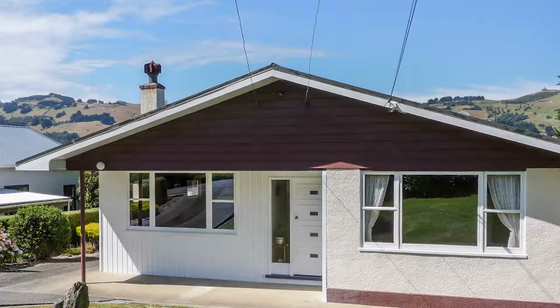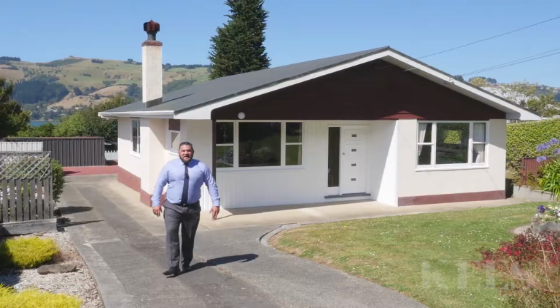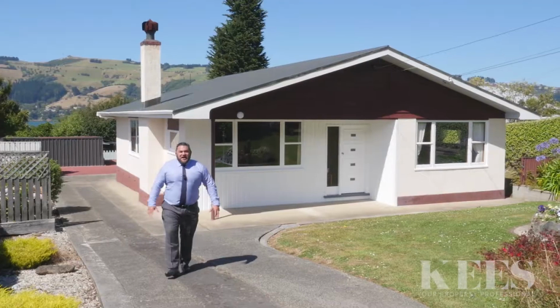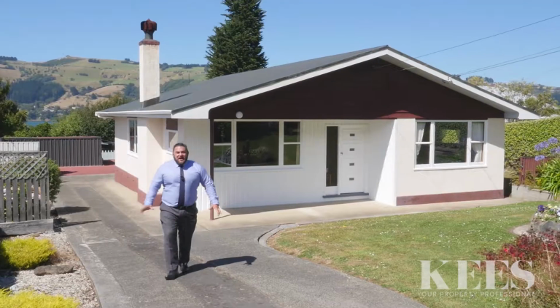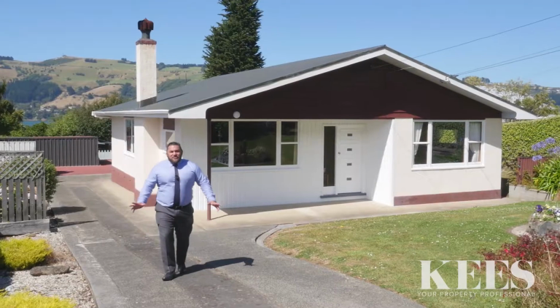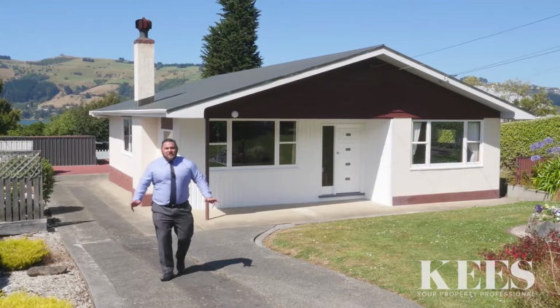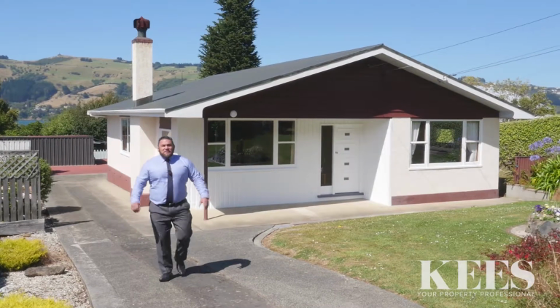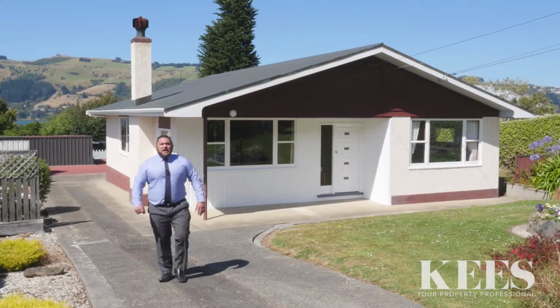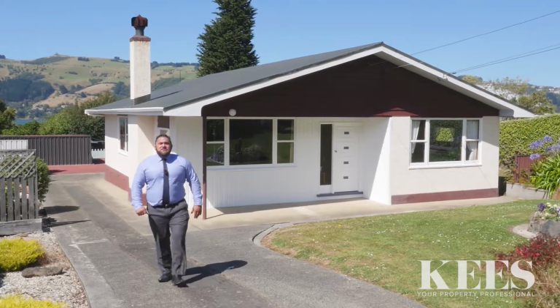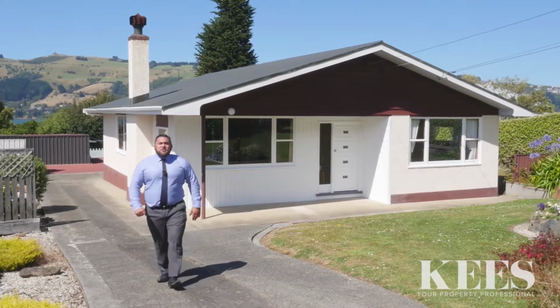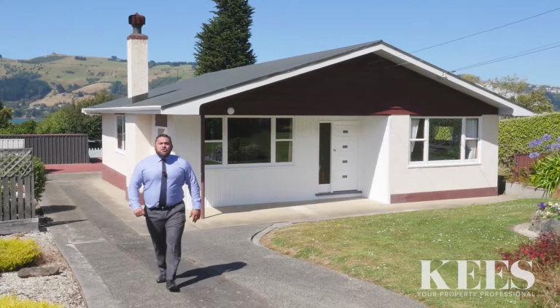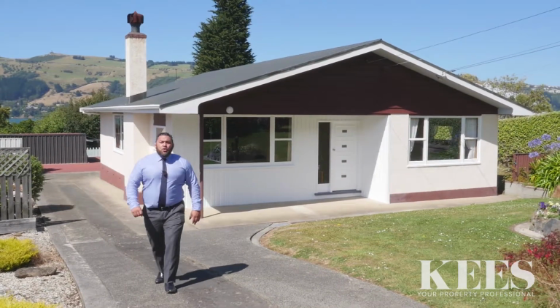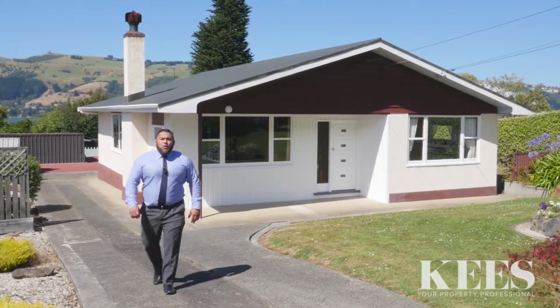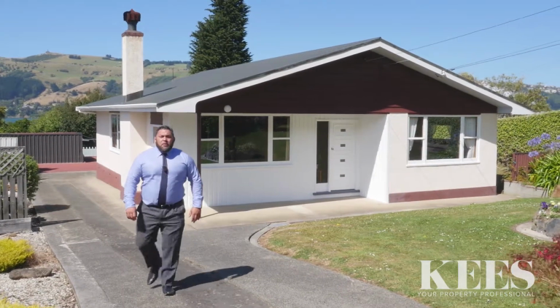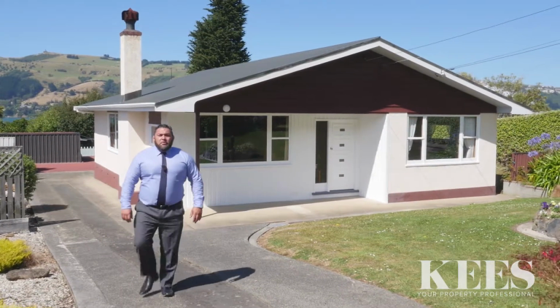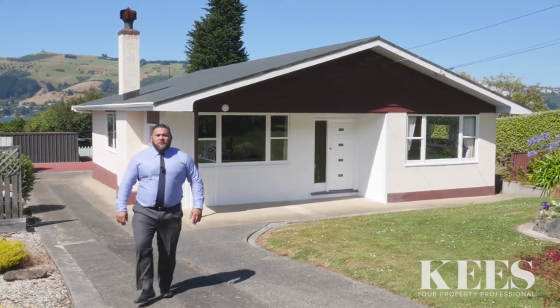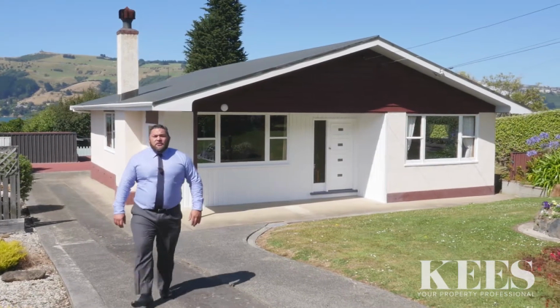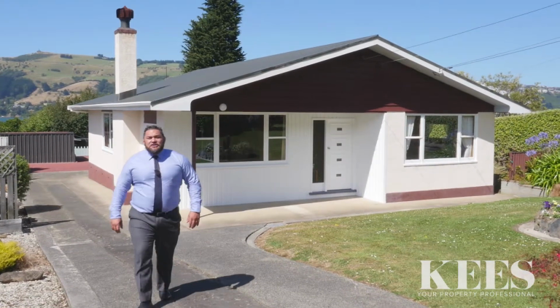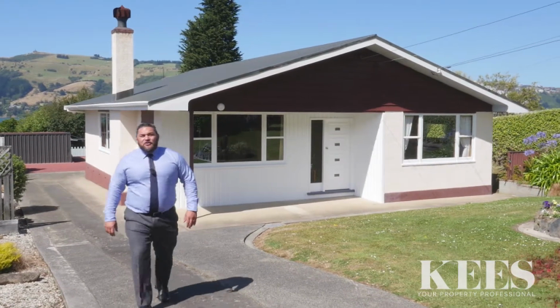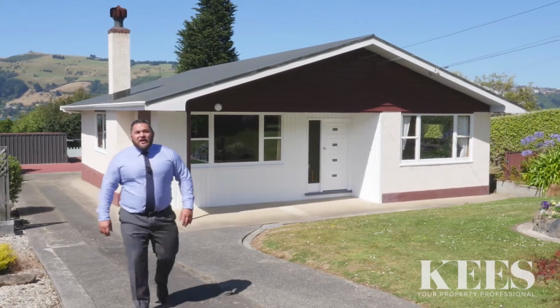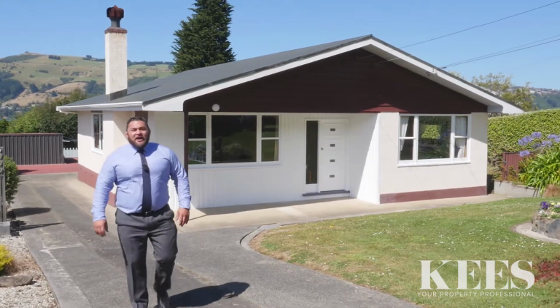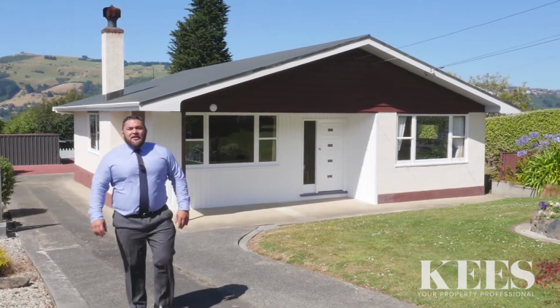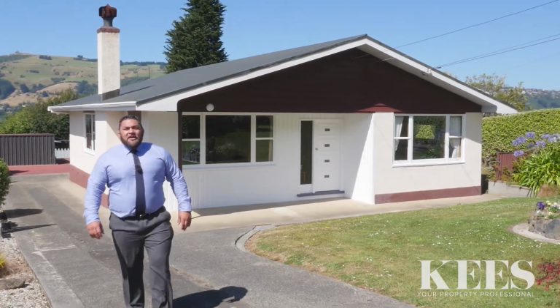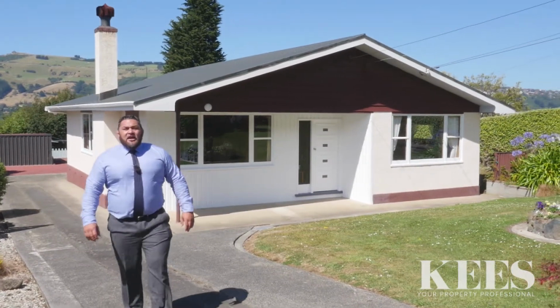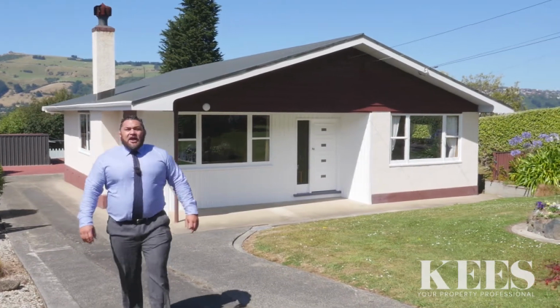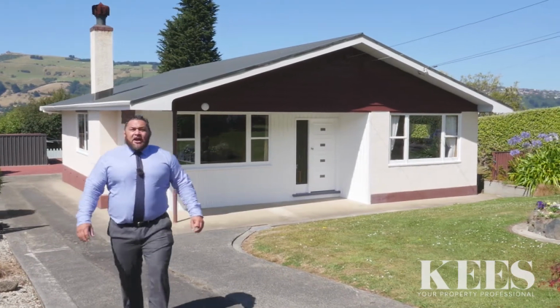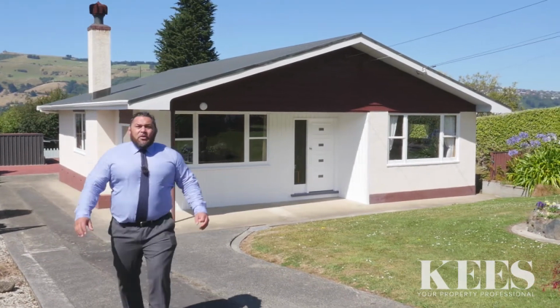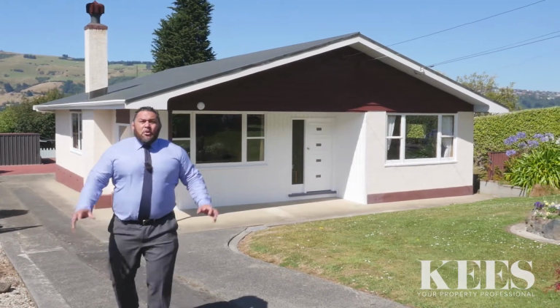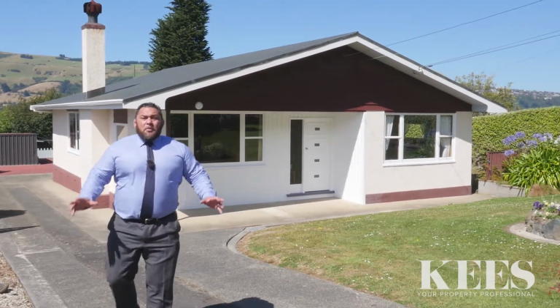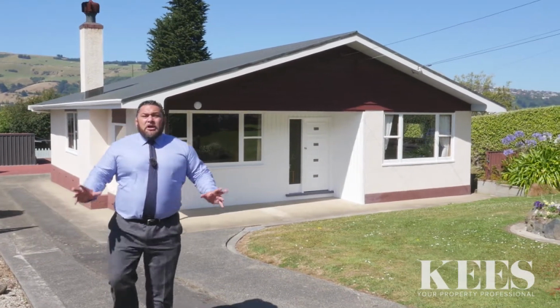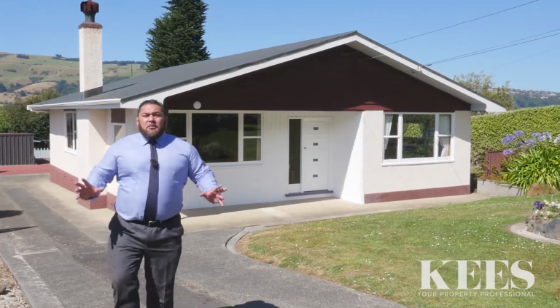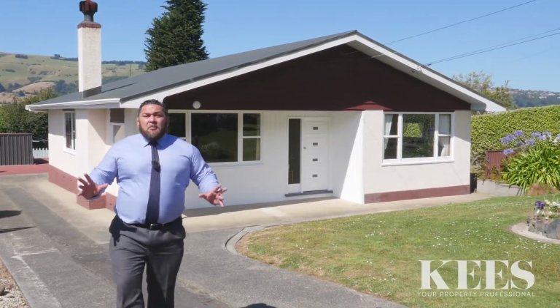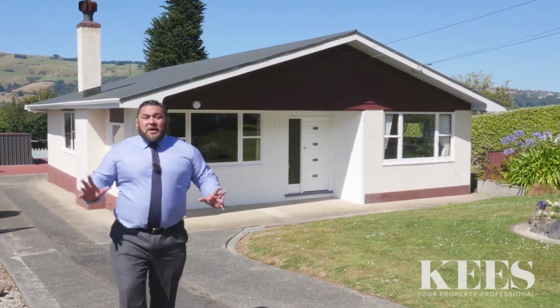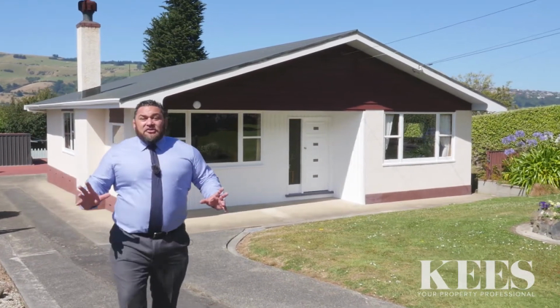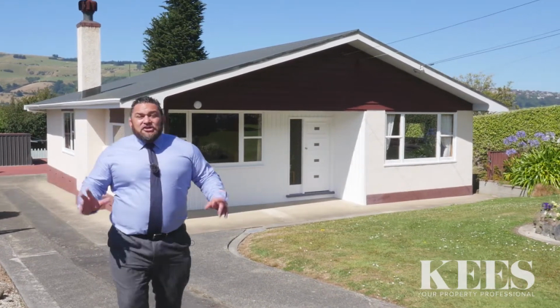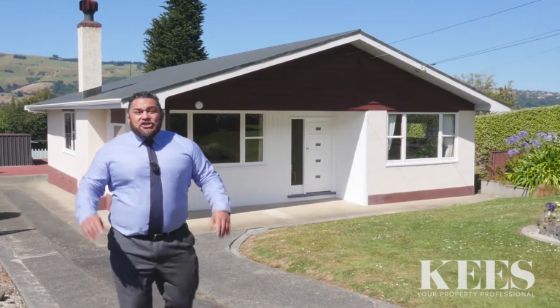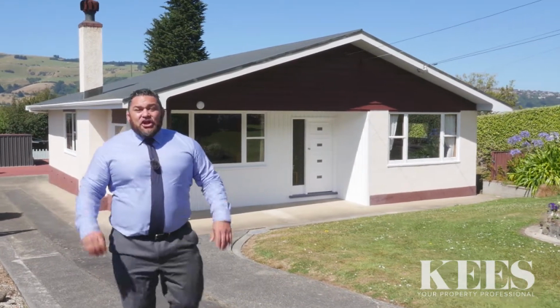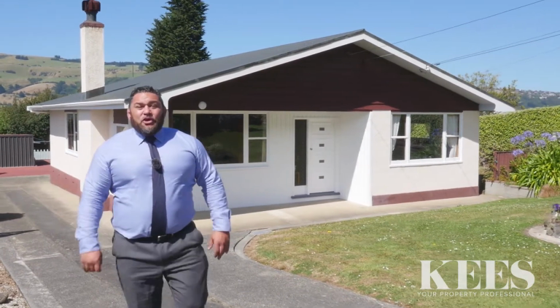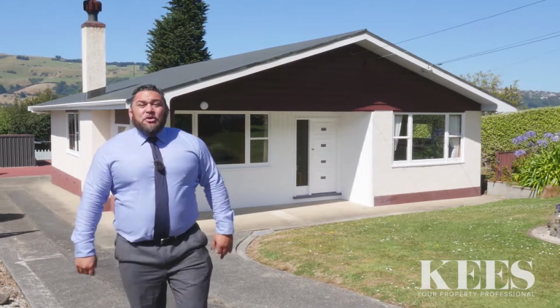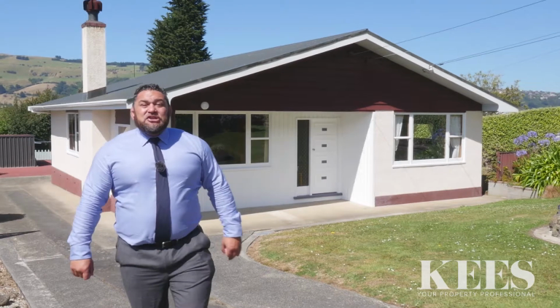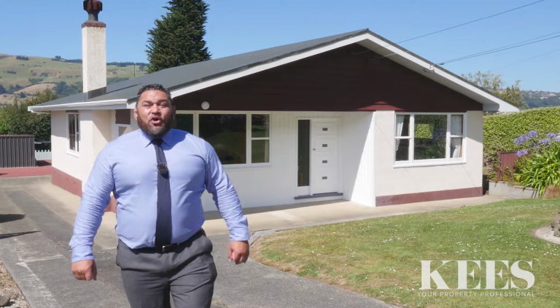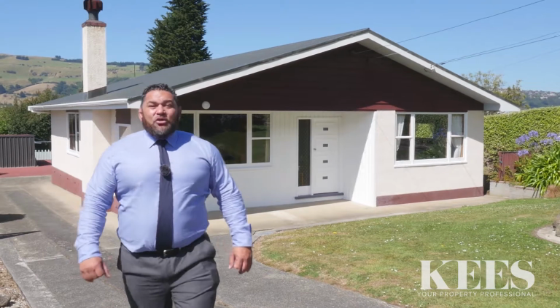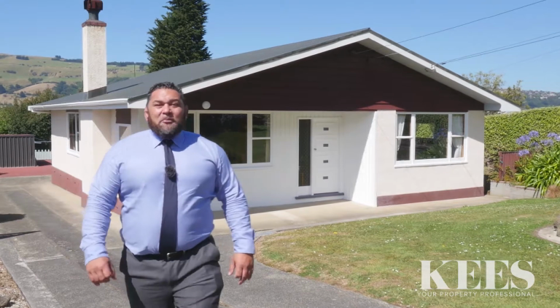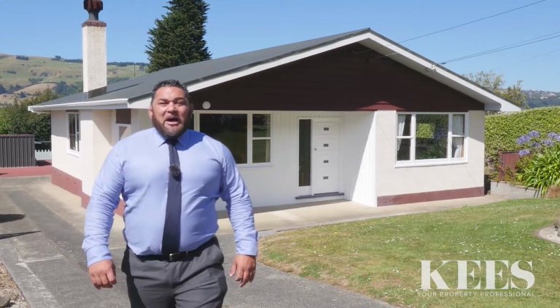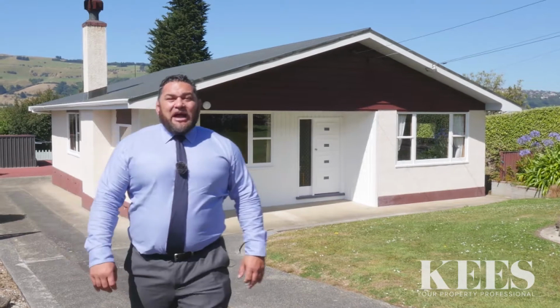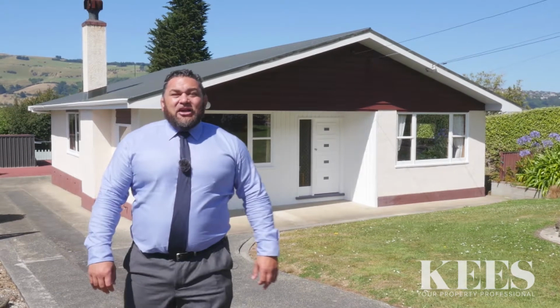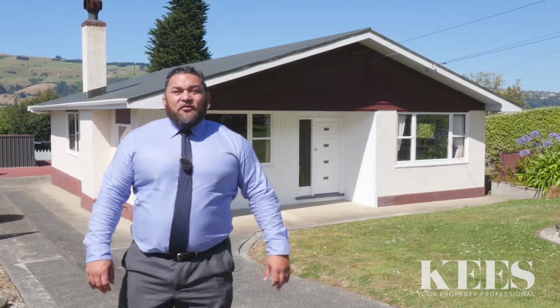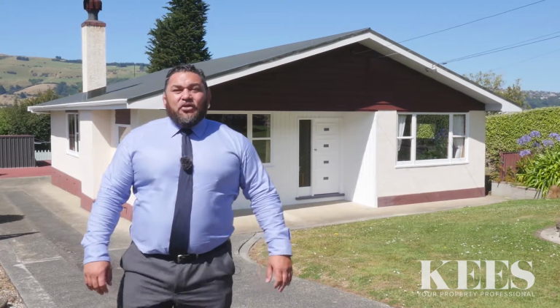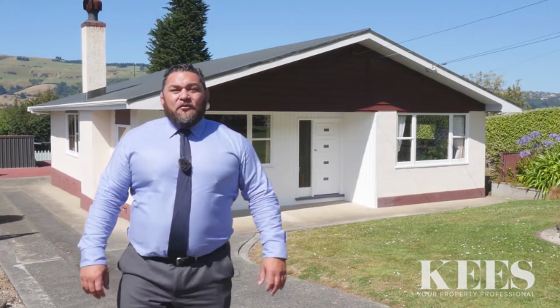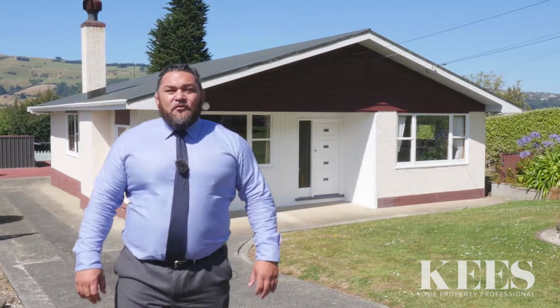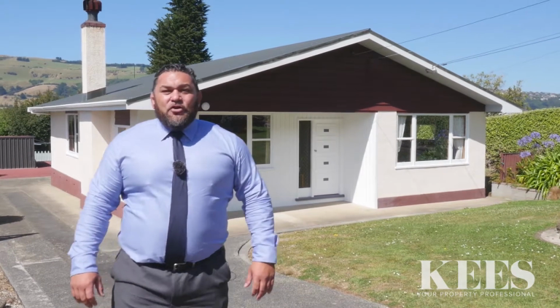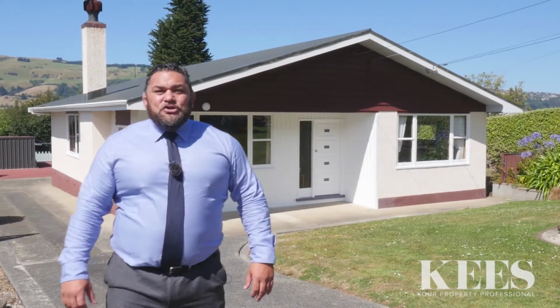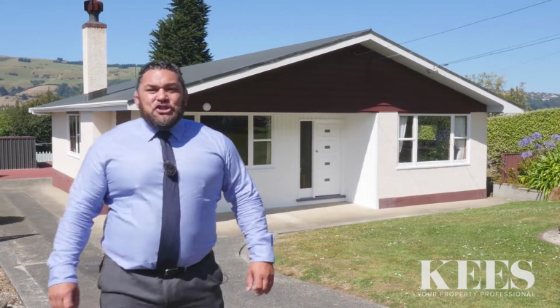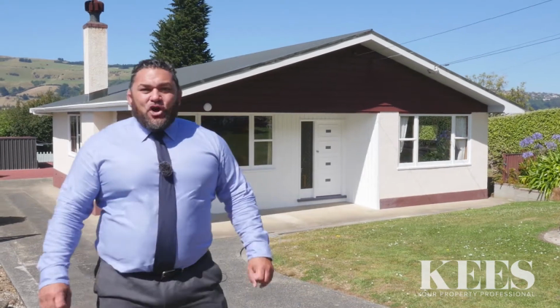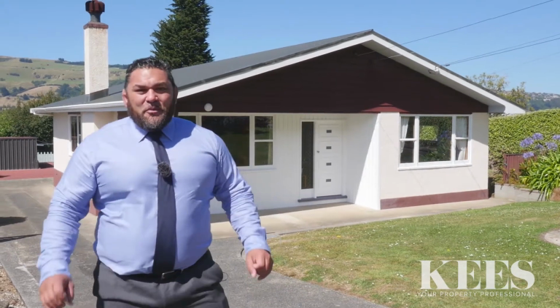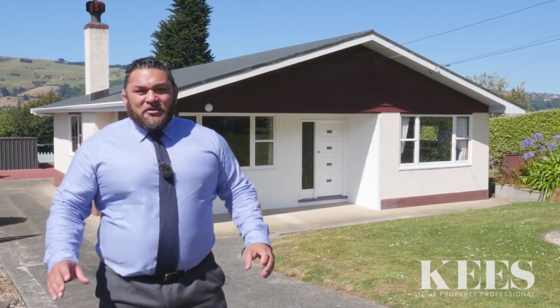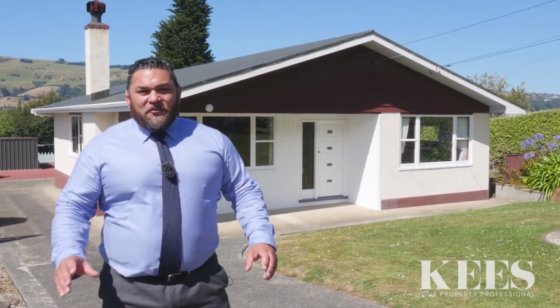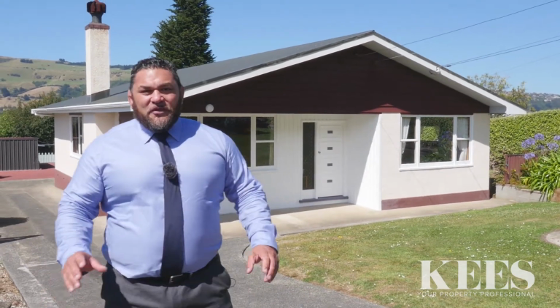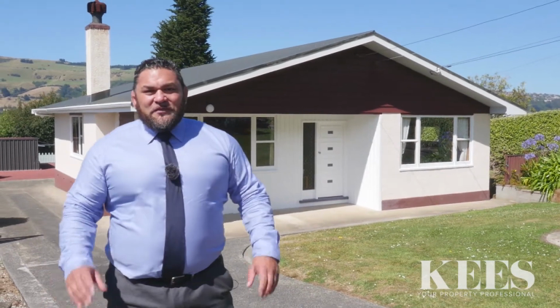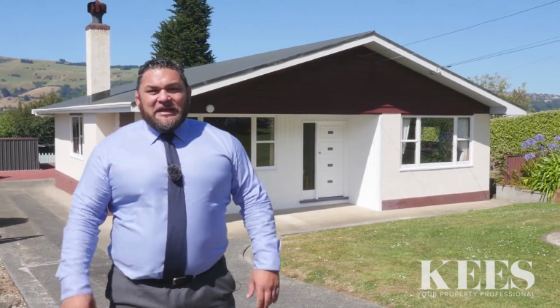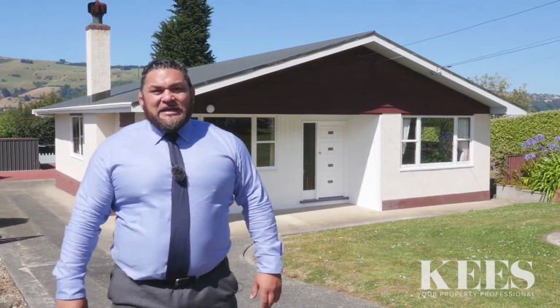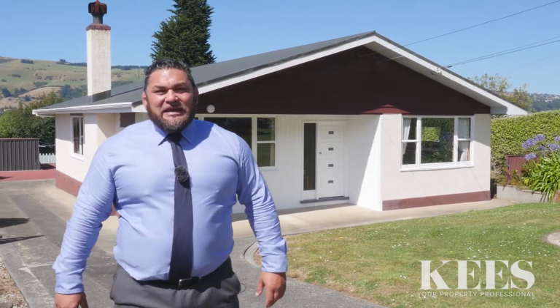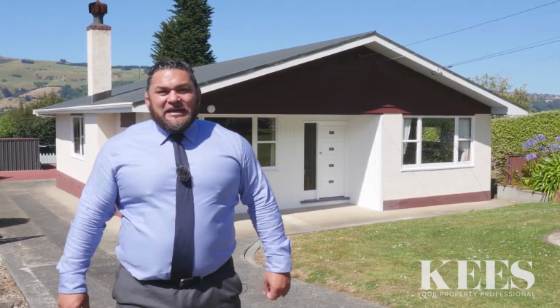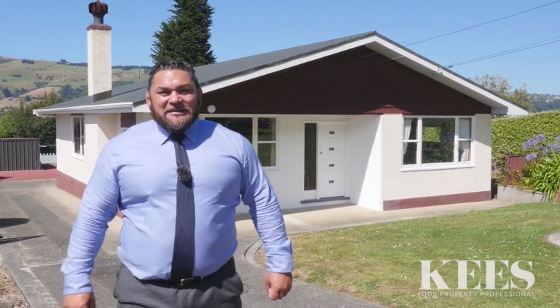Hello team, Case Musial Property Professional here, and the property I'm about to show you is on the market for the first time in 50 years.